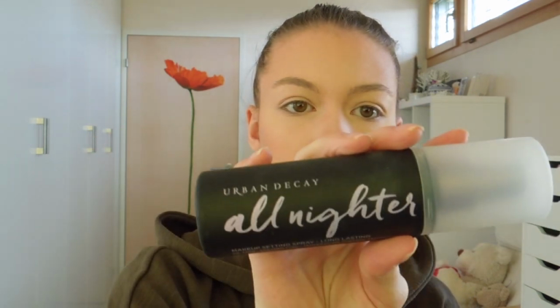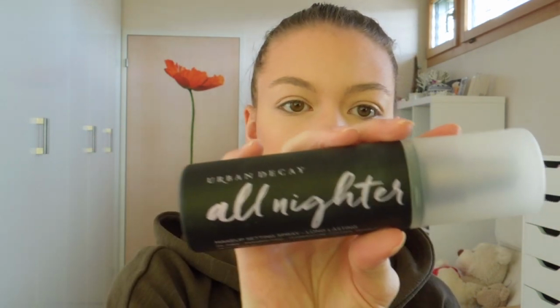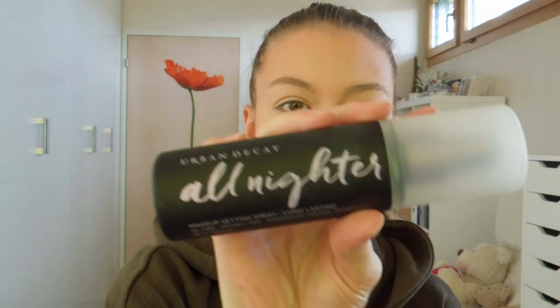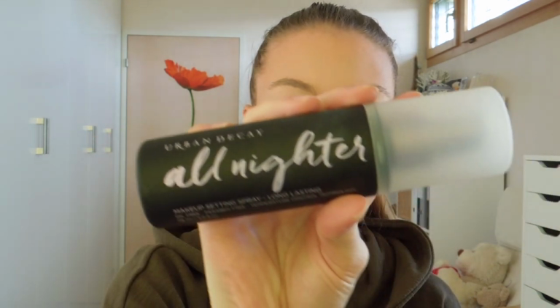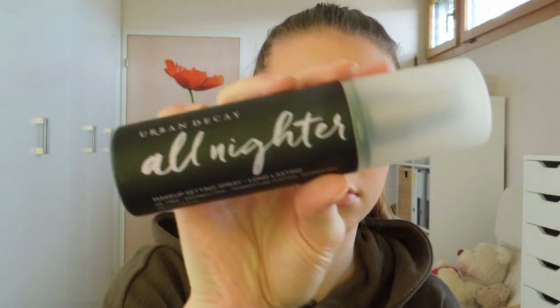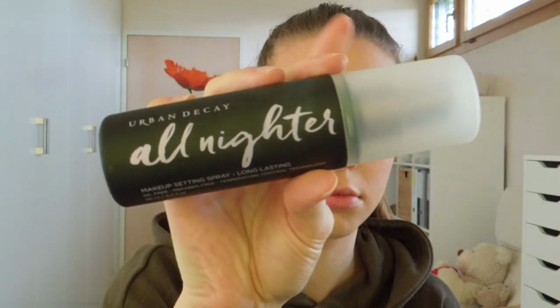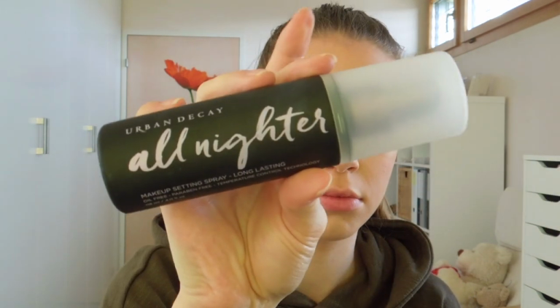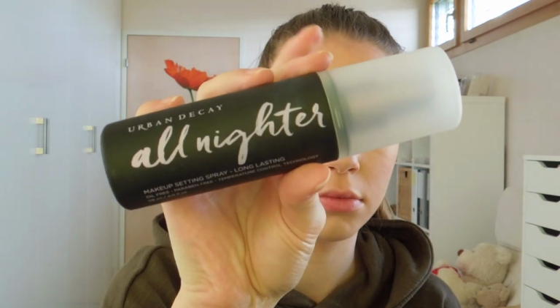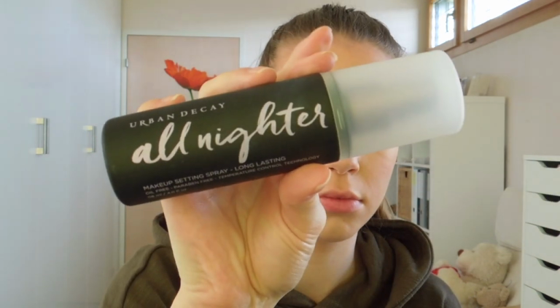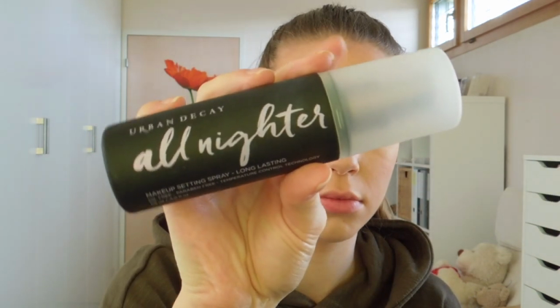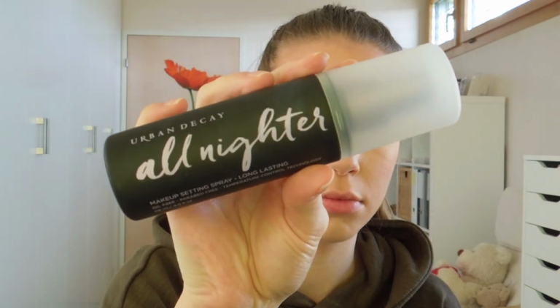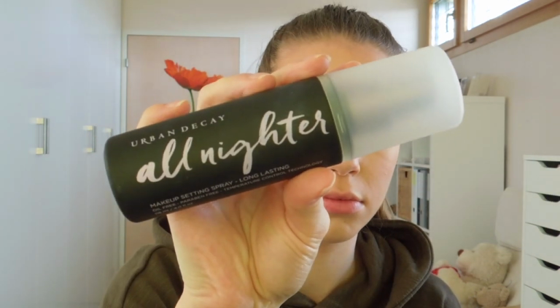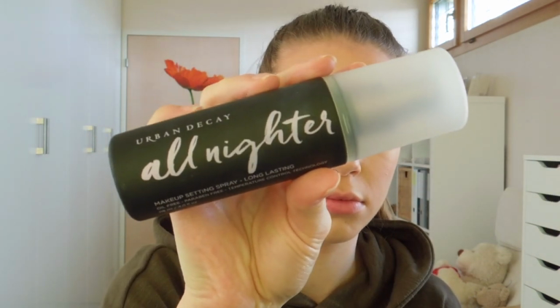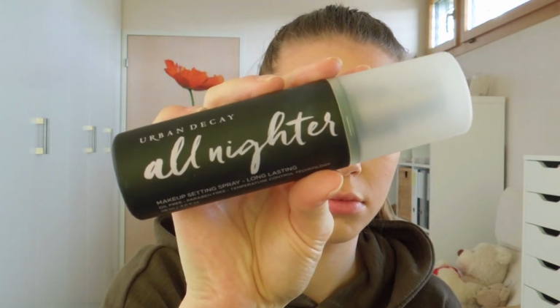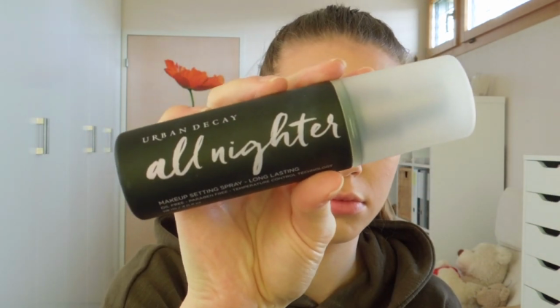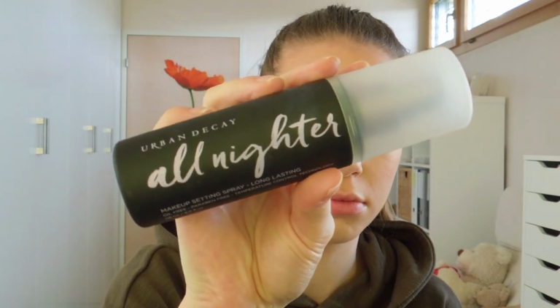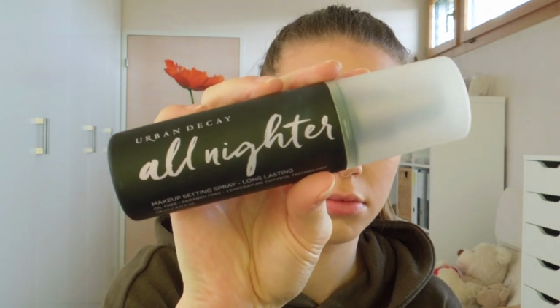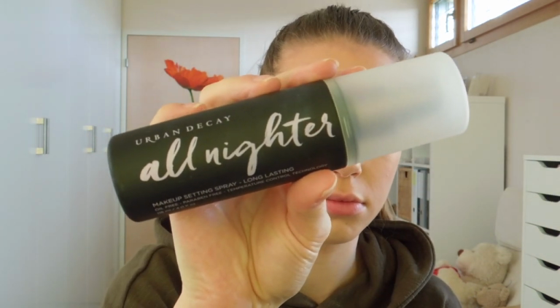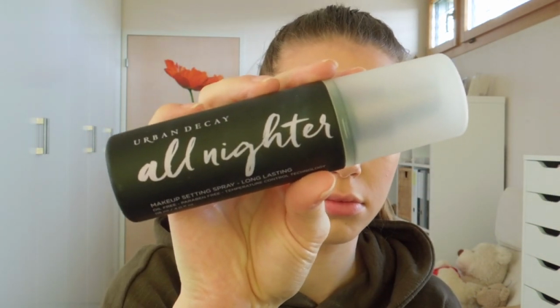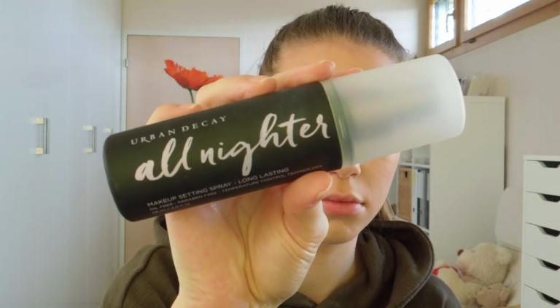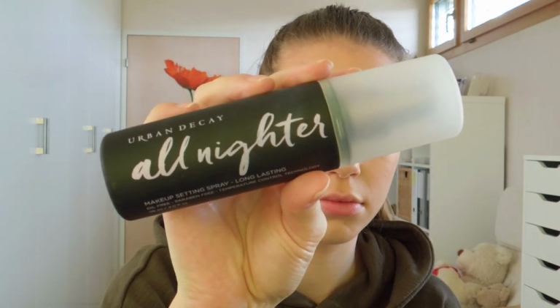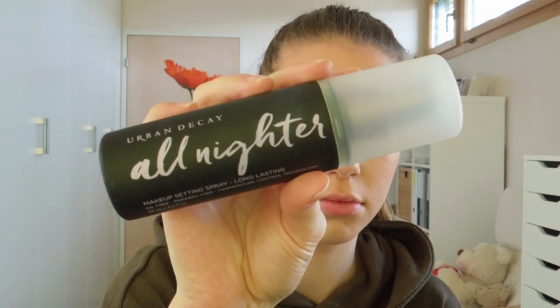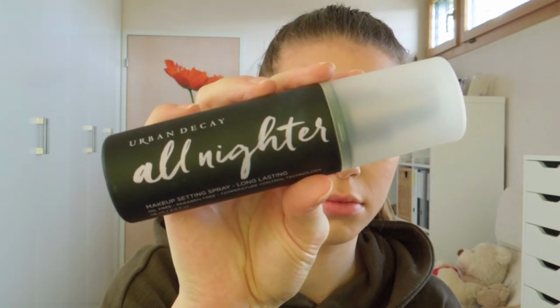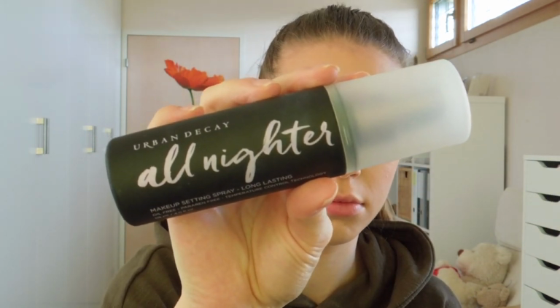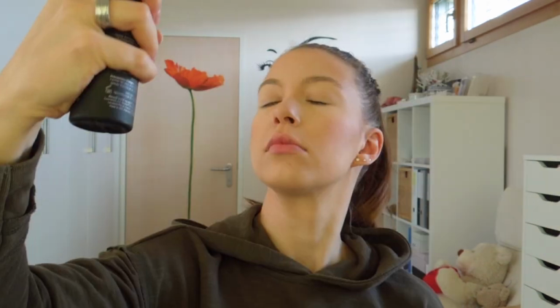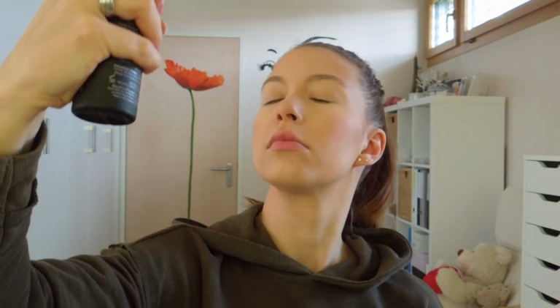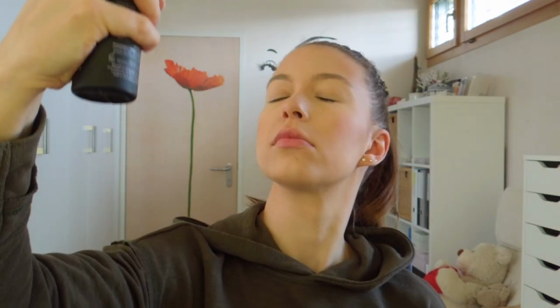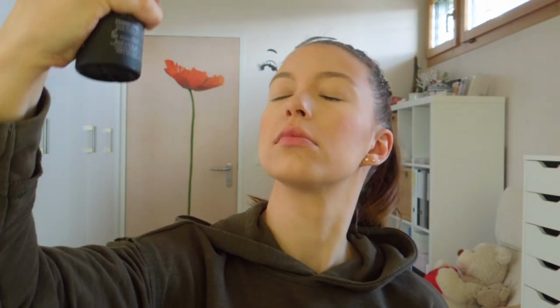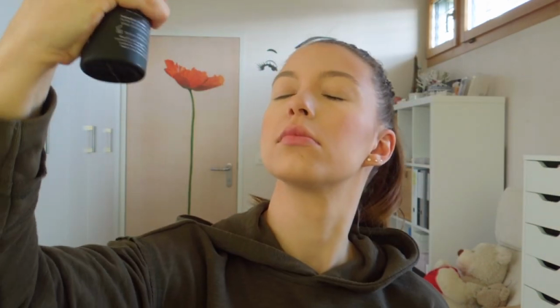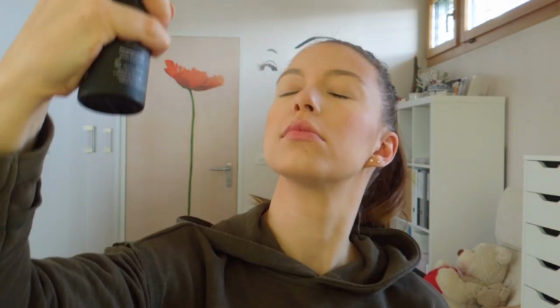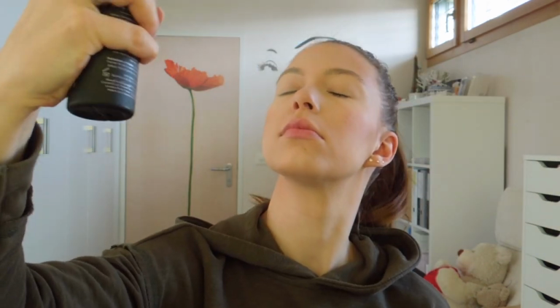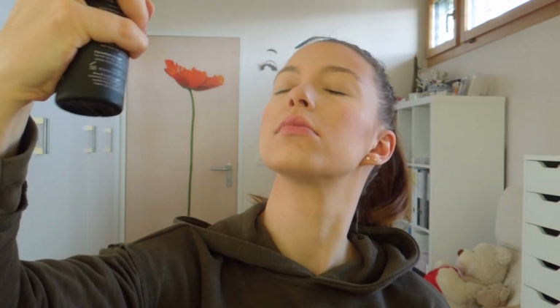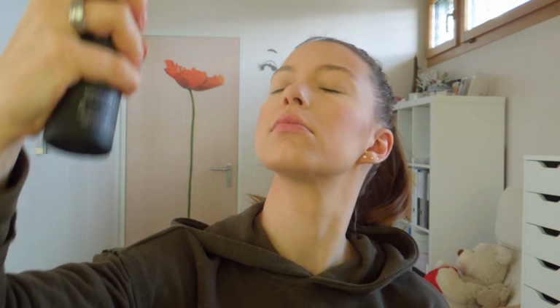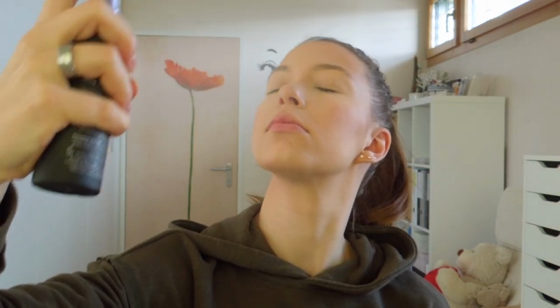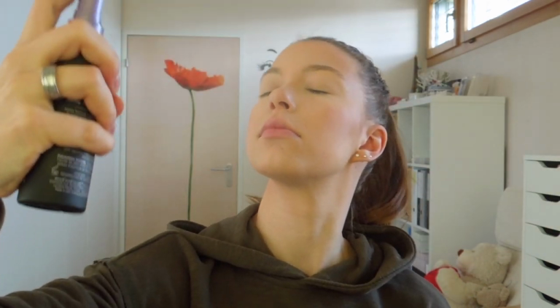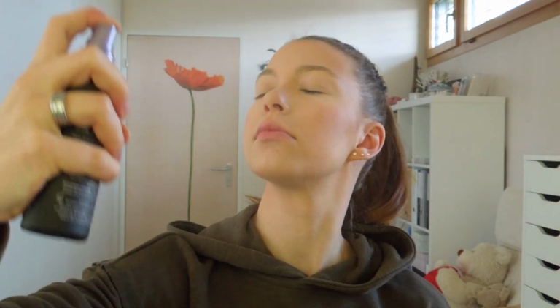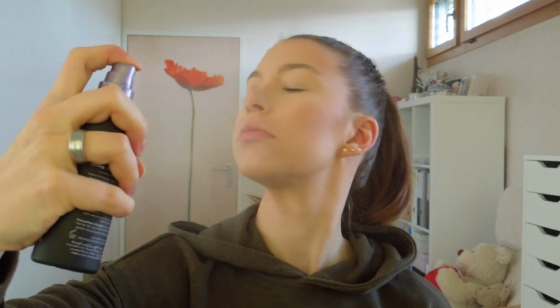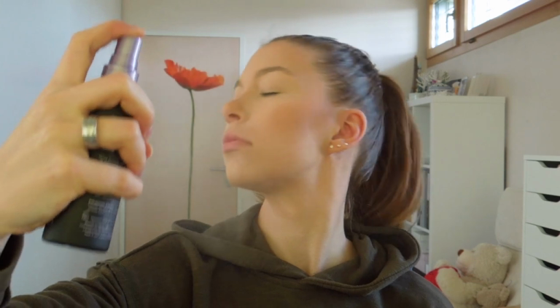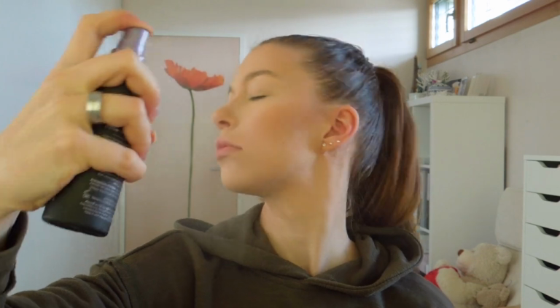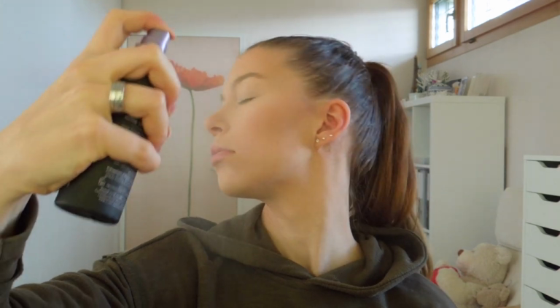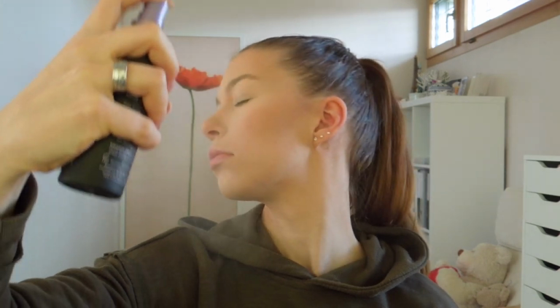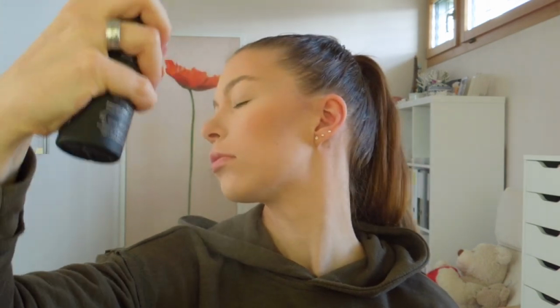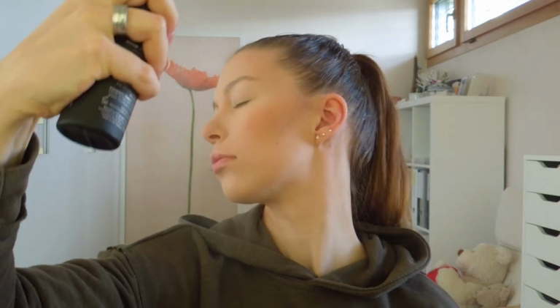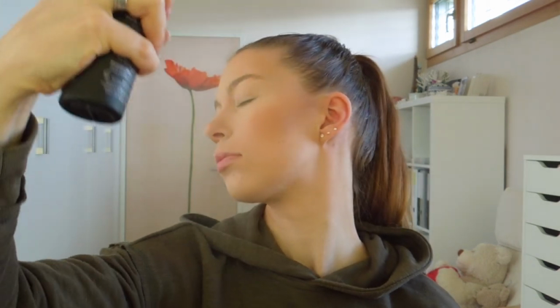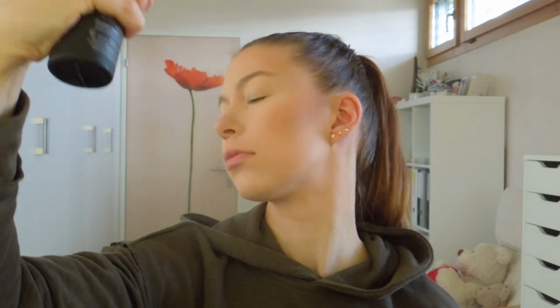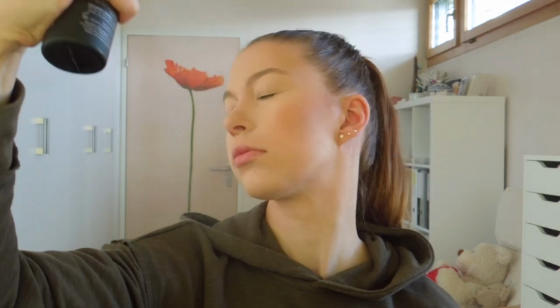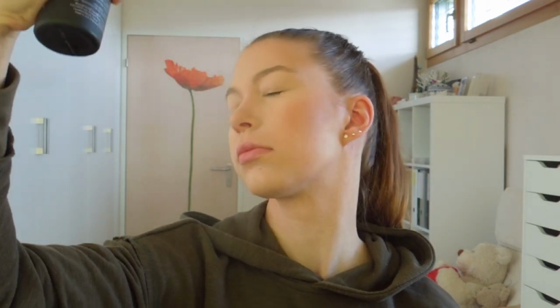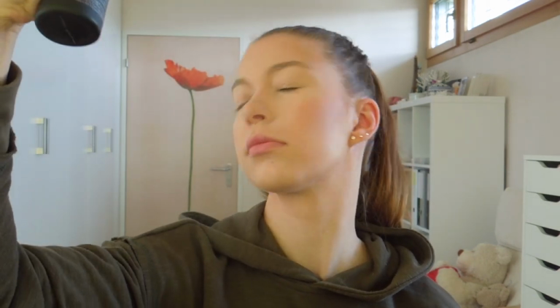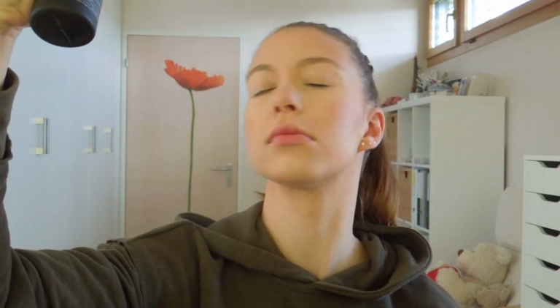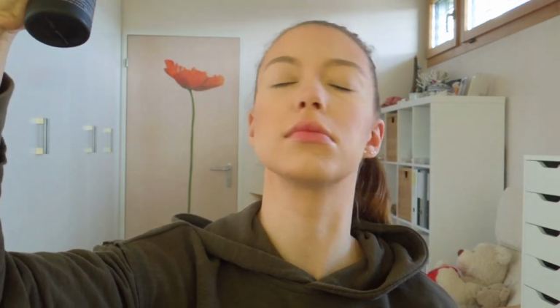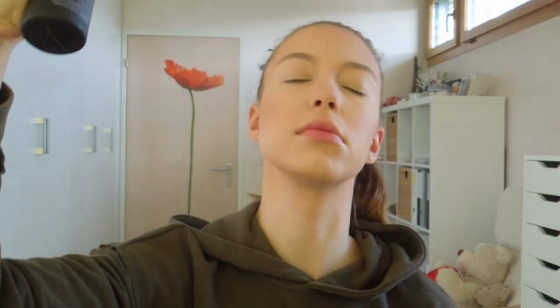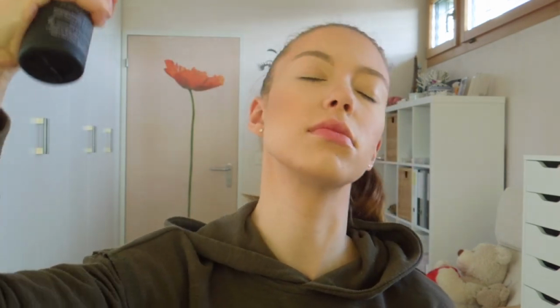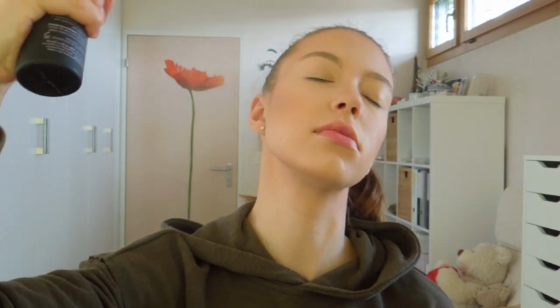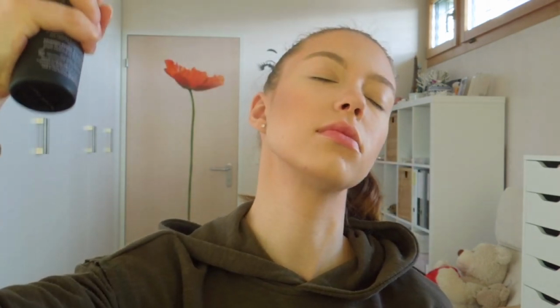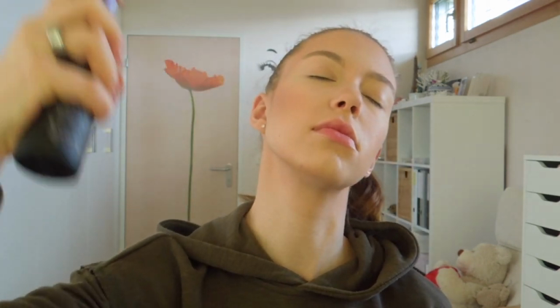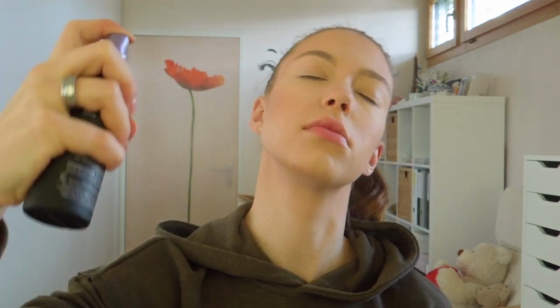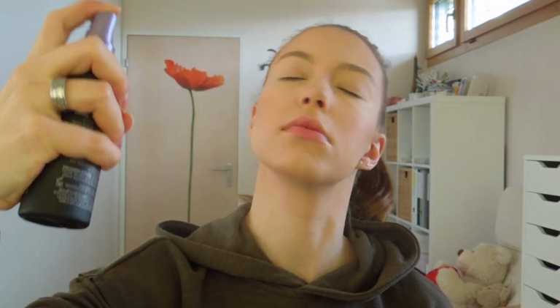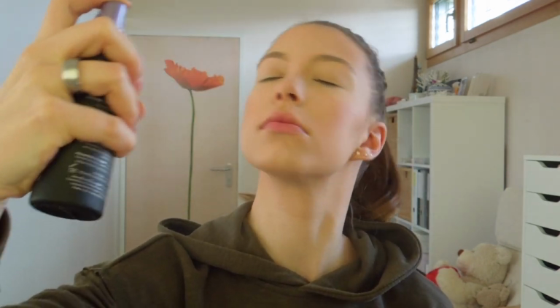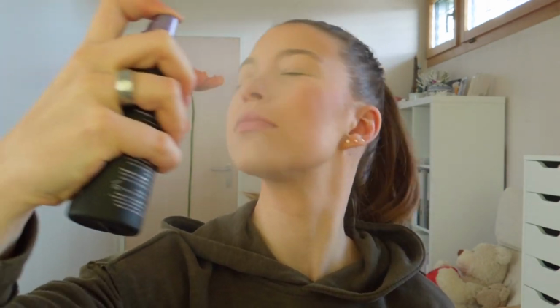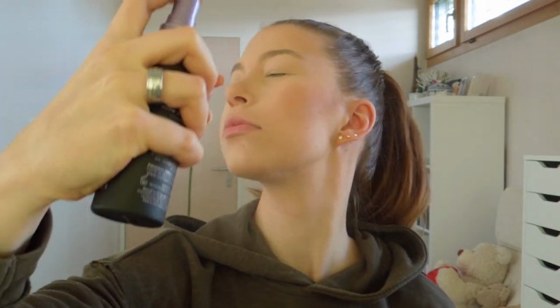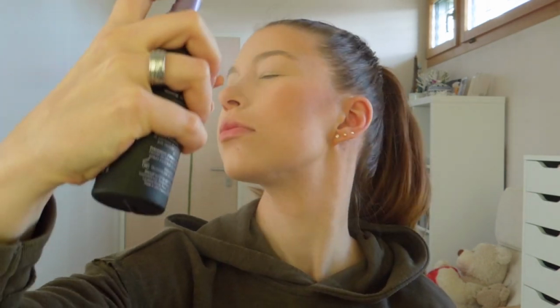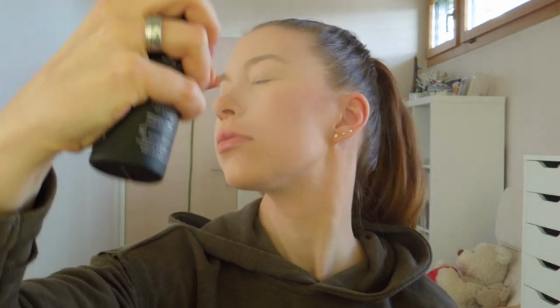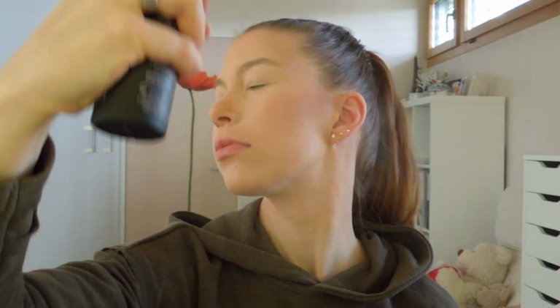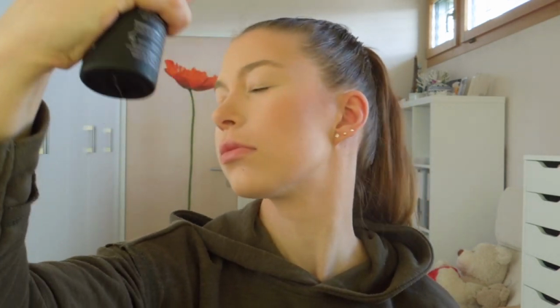To set my face I am going to use my Urban Decay All Nighter setting spray to lock in all those powders.